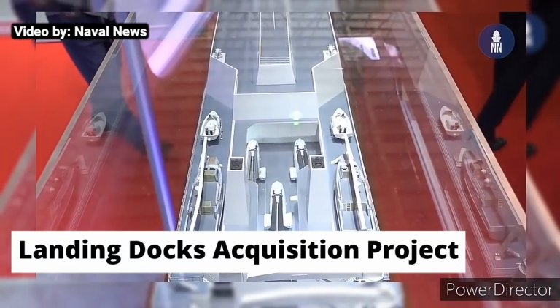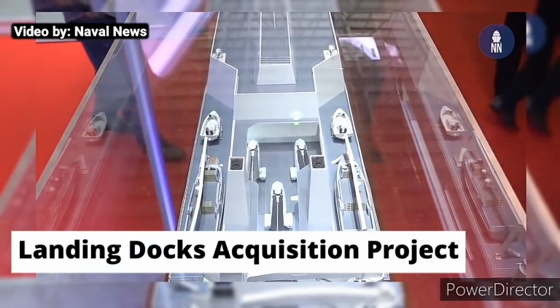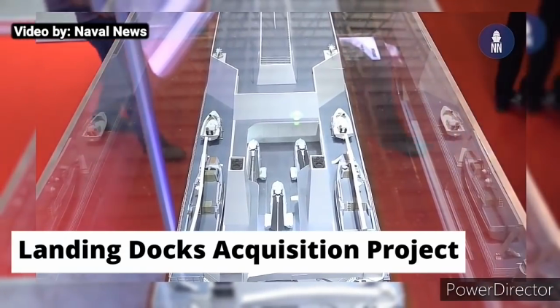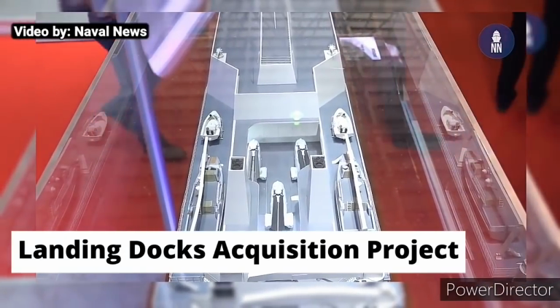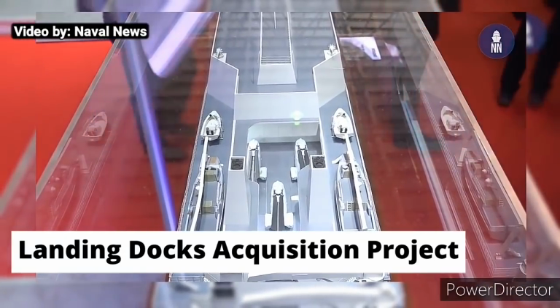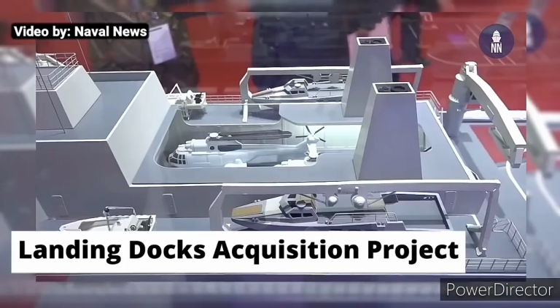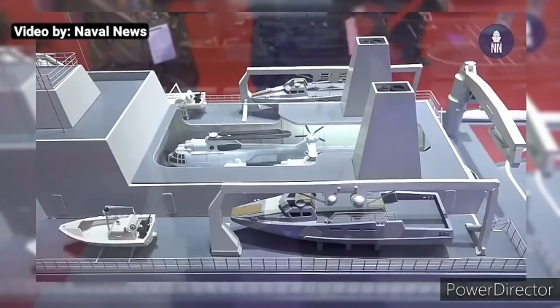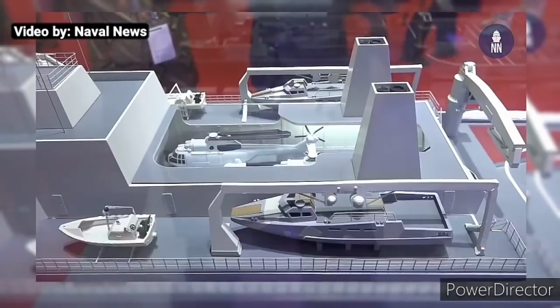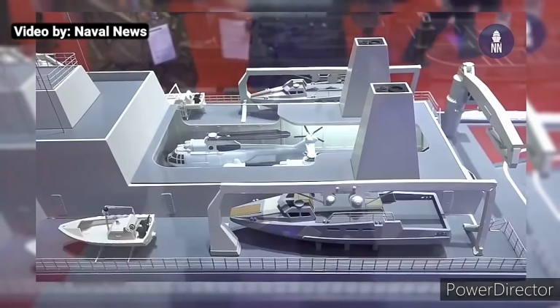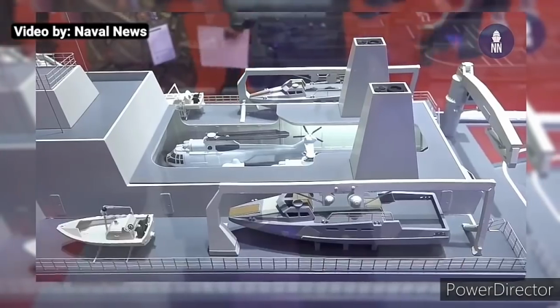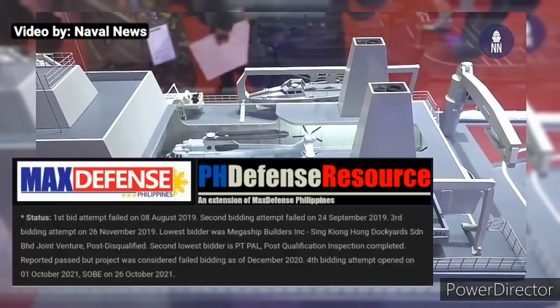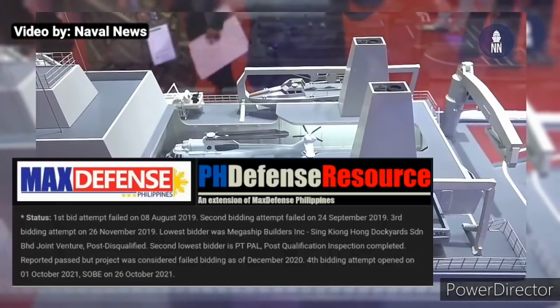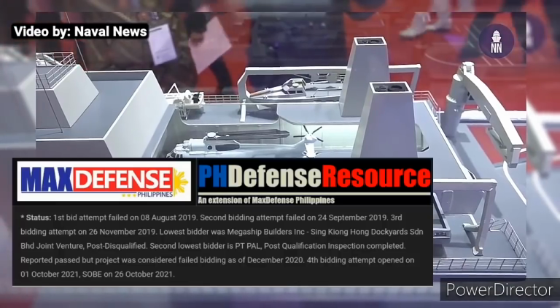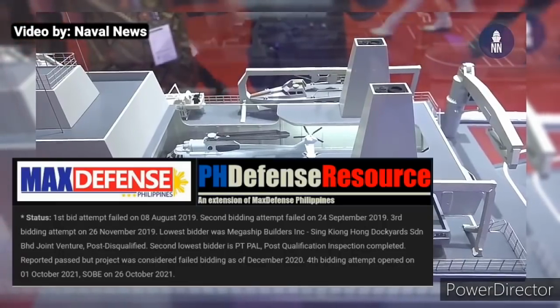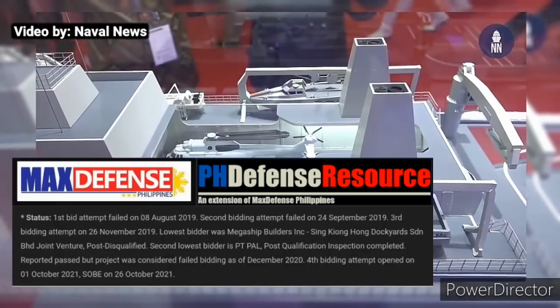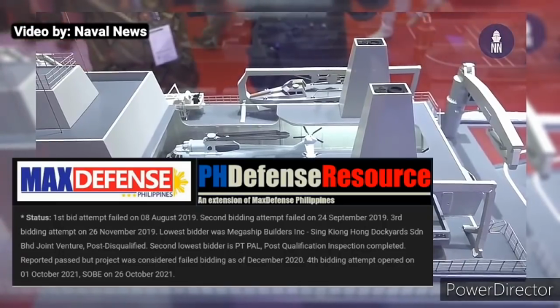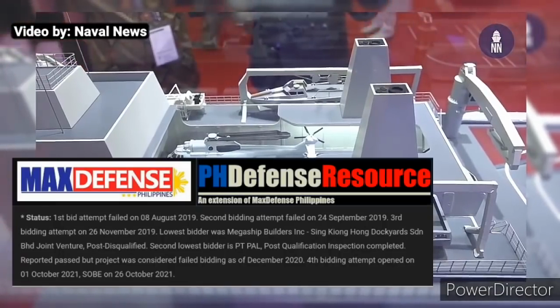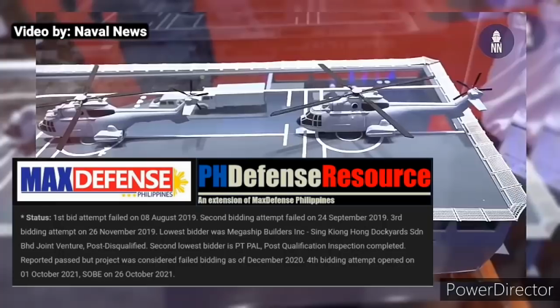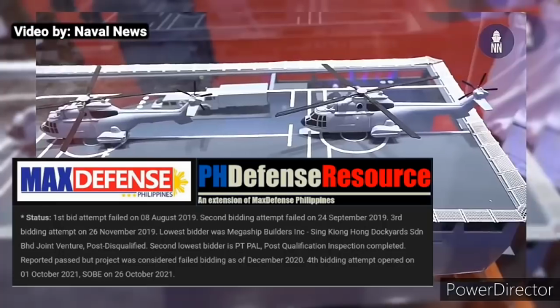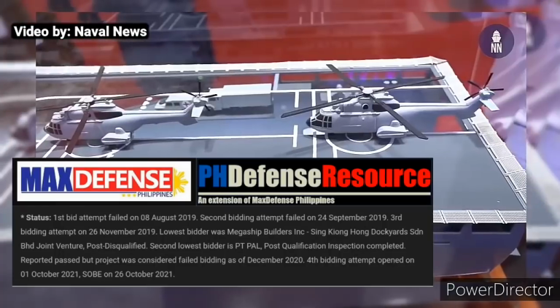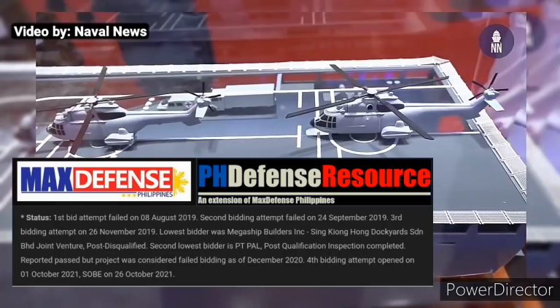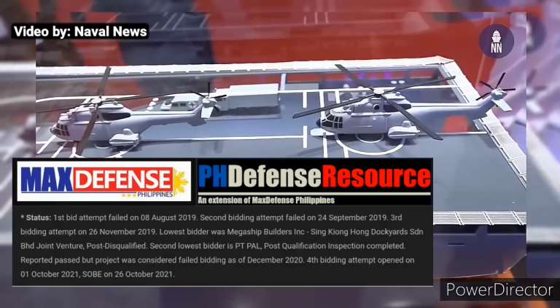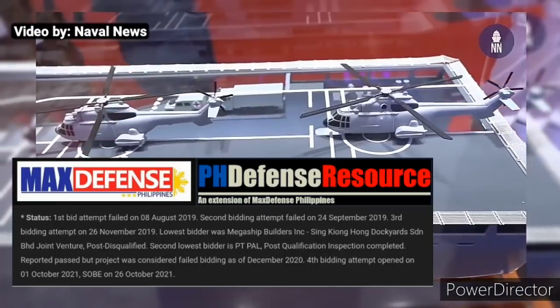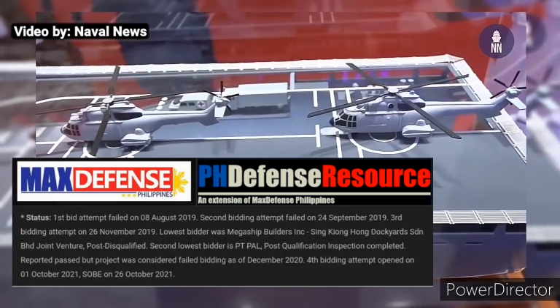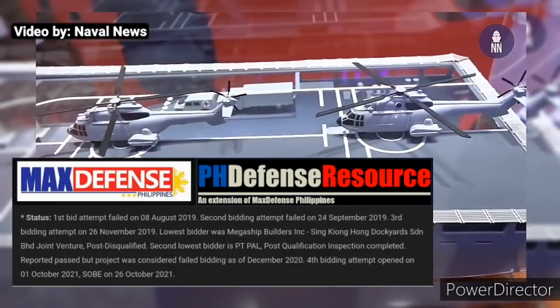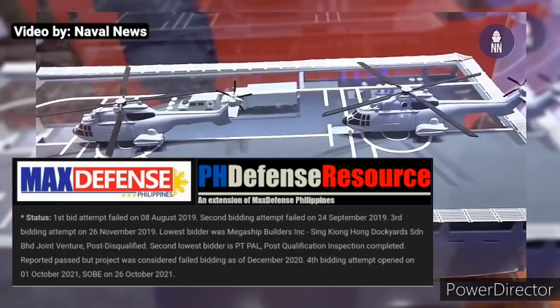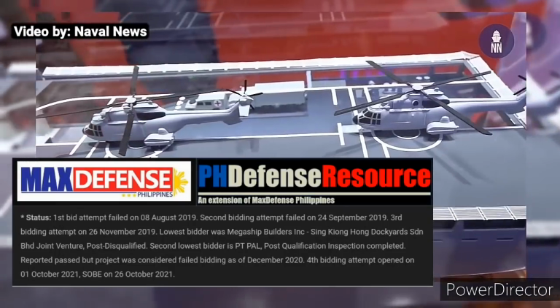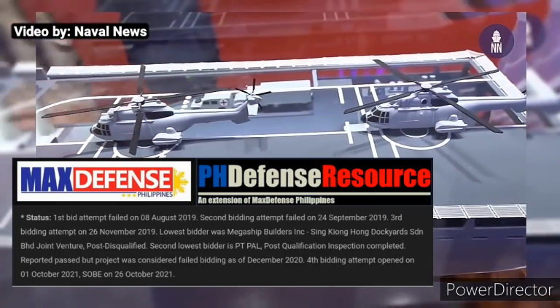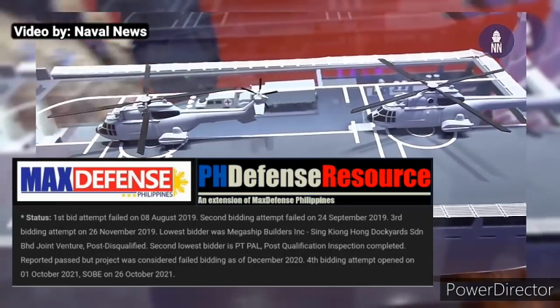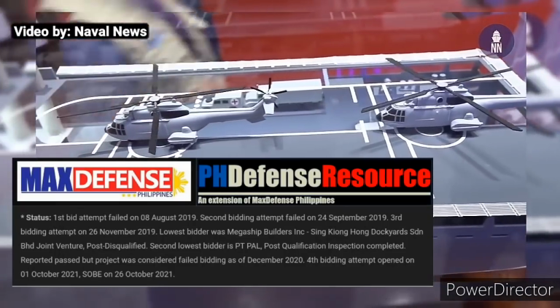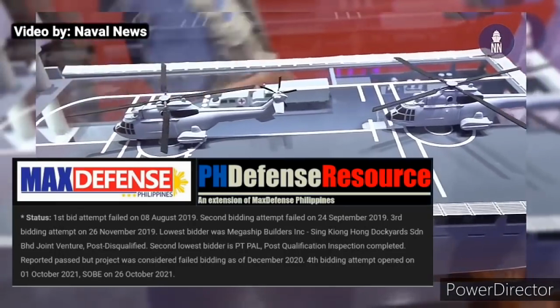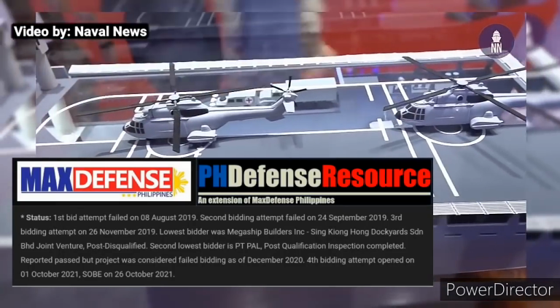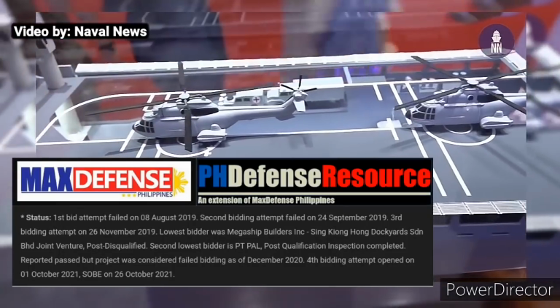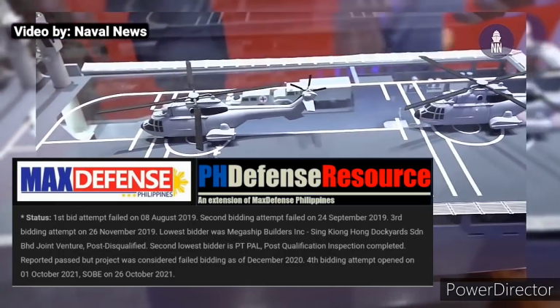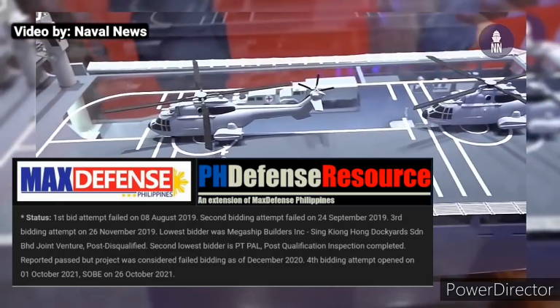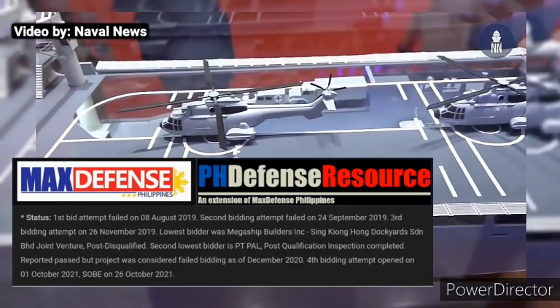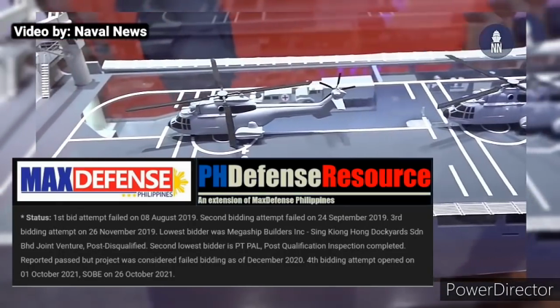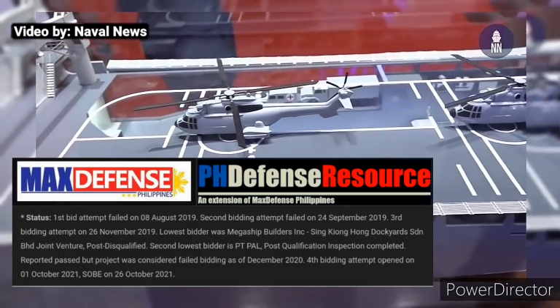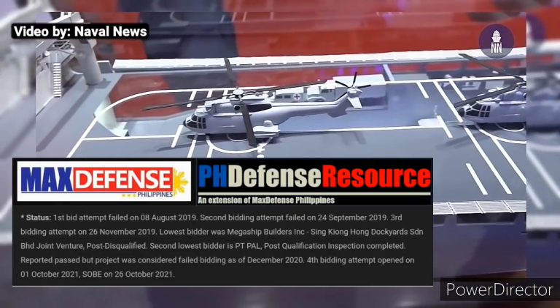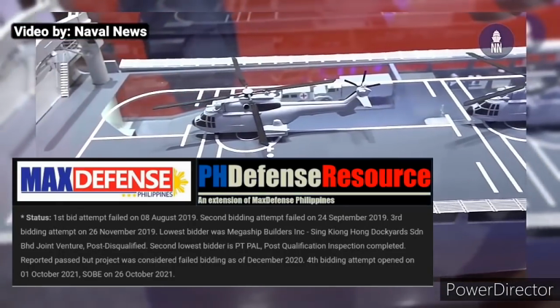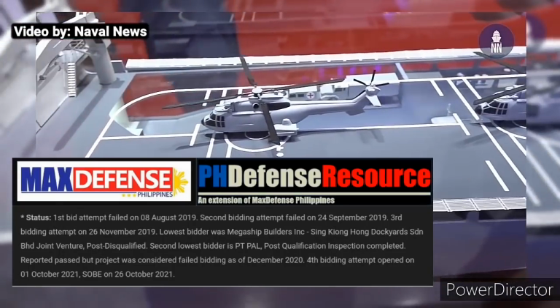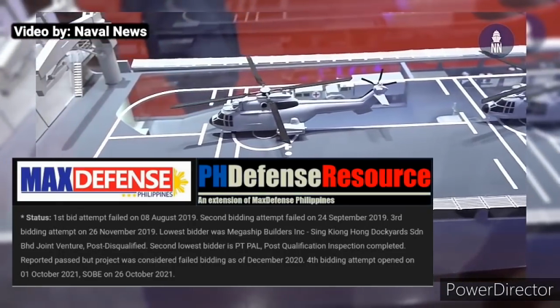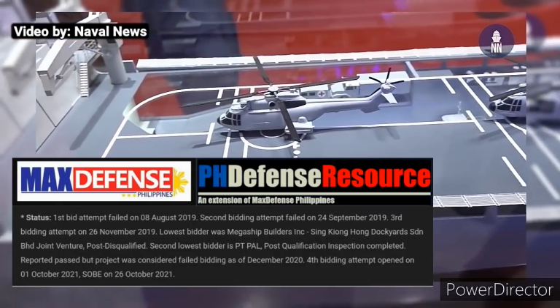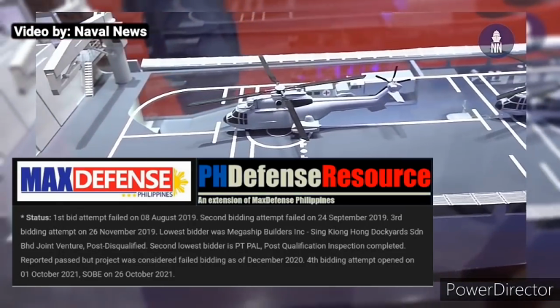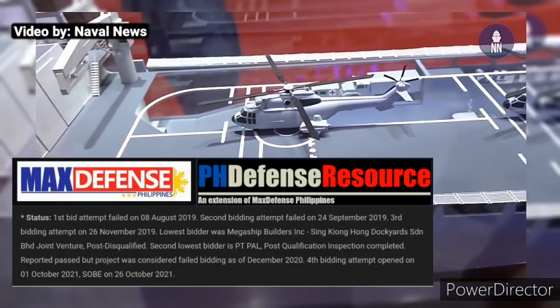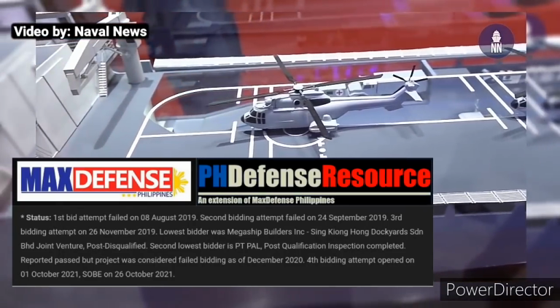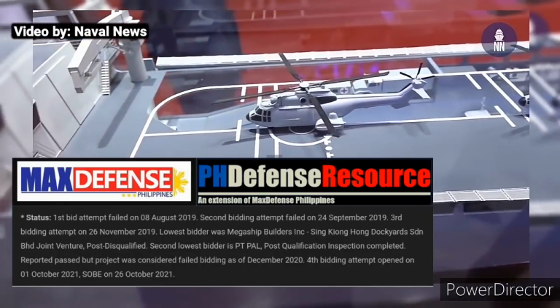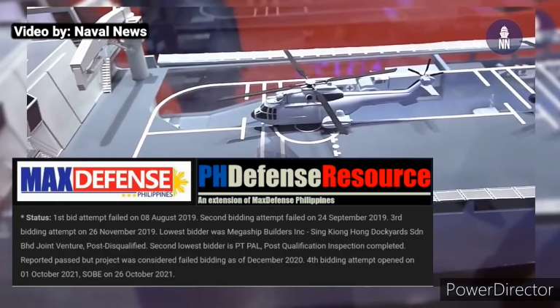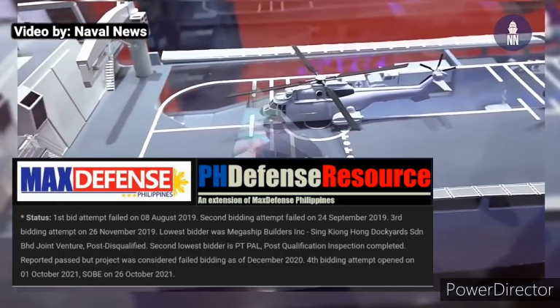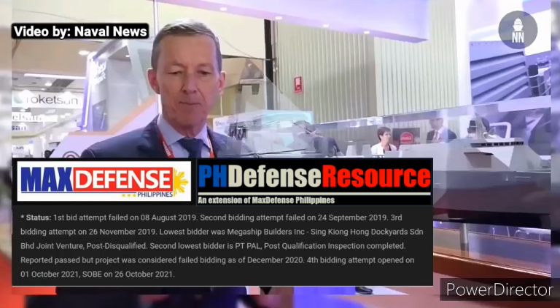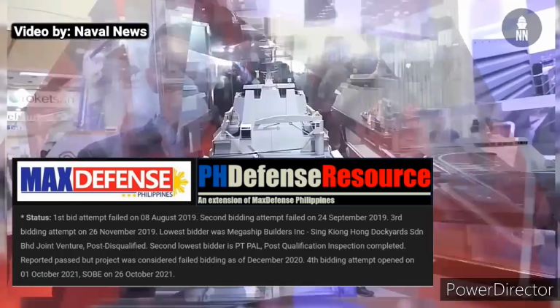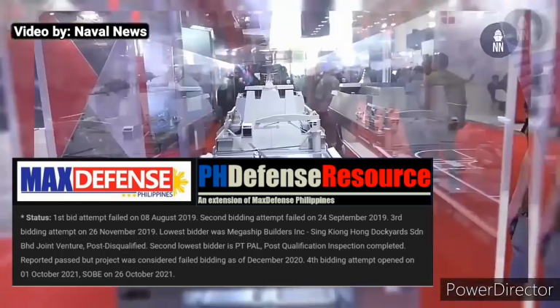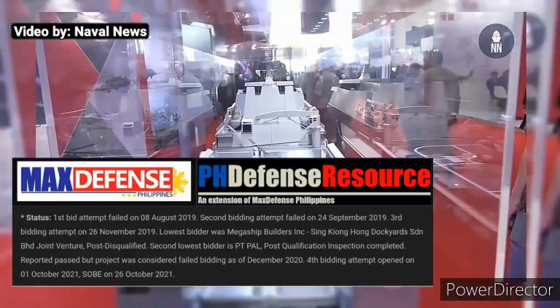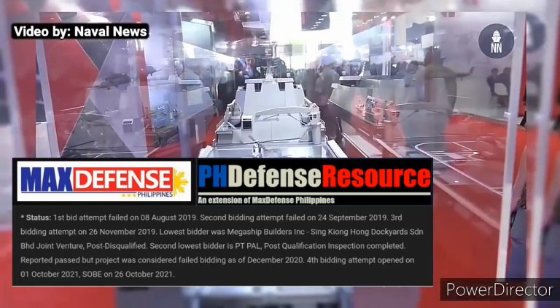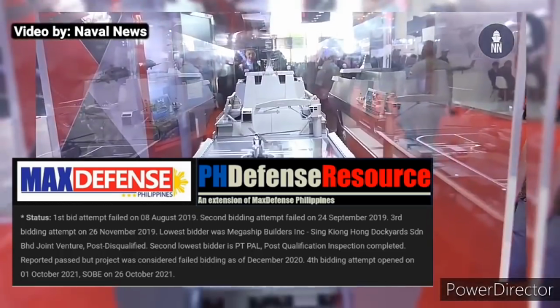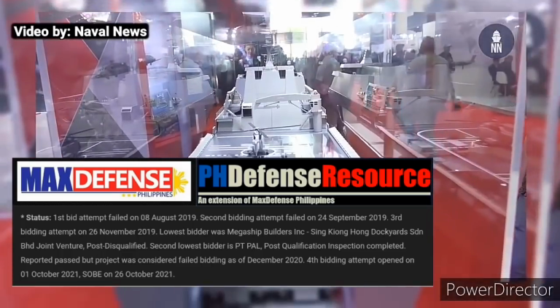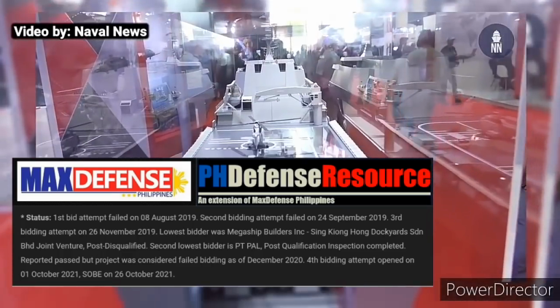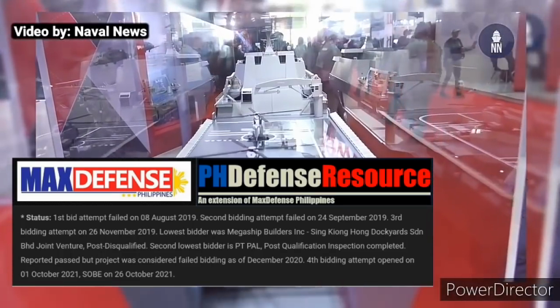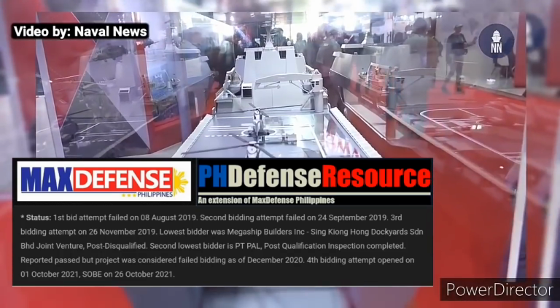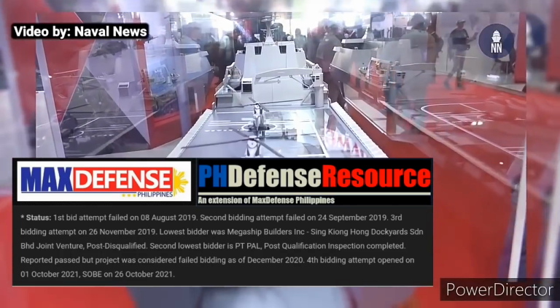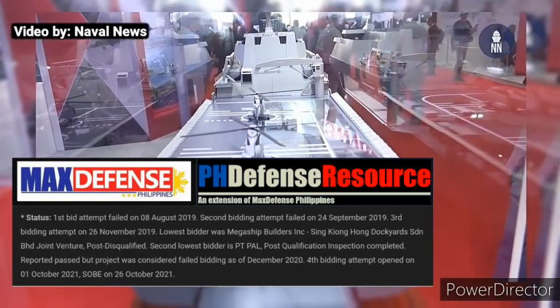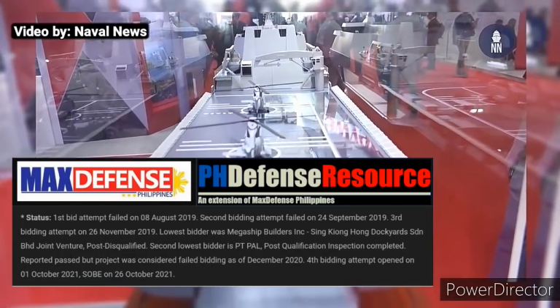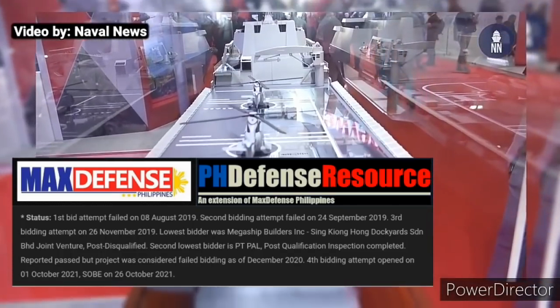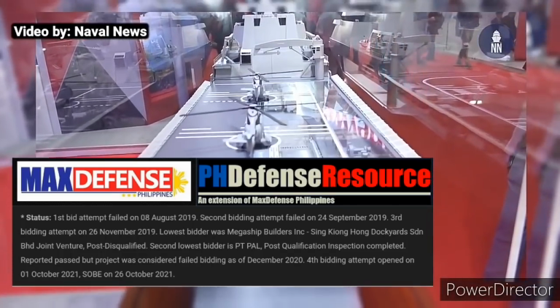The landing docks acquisition project underwent three failed biddings: in August 2019, September 2019, and December 2020.